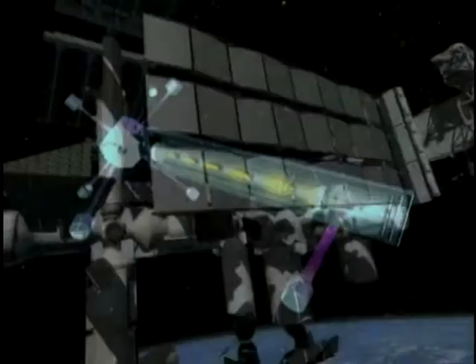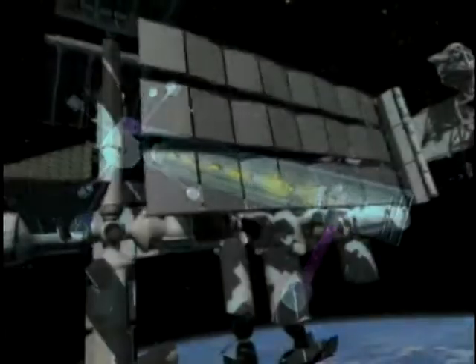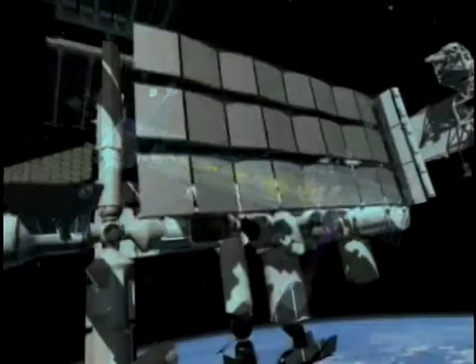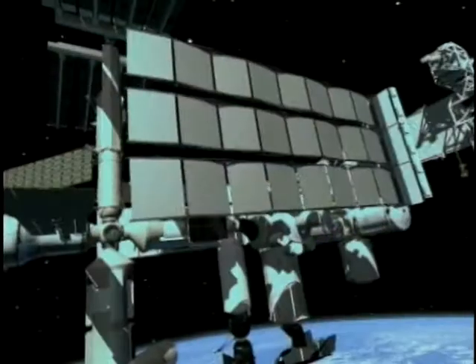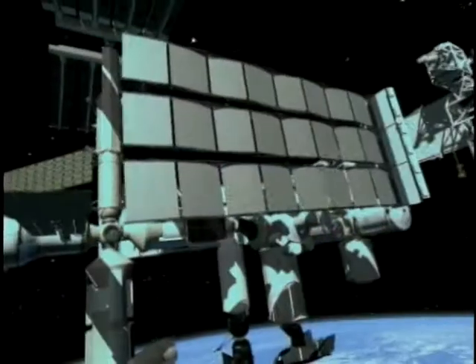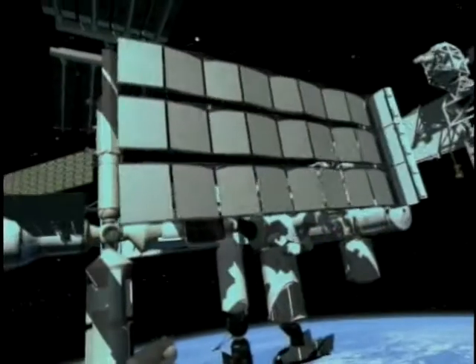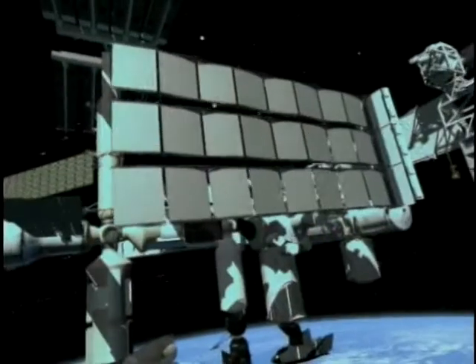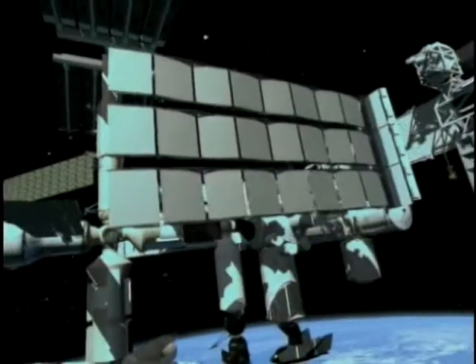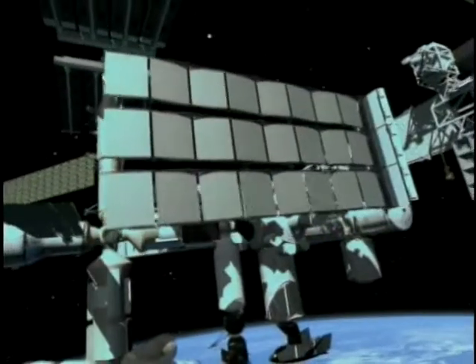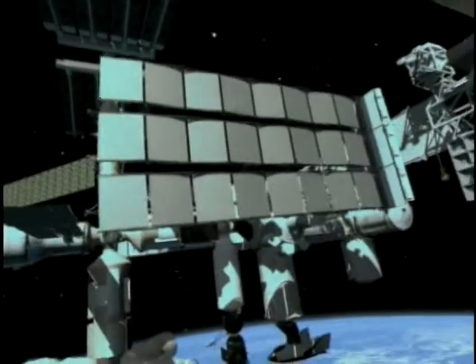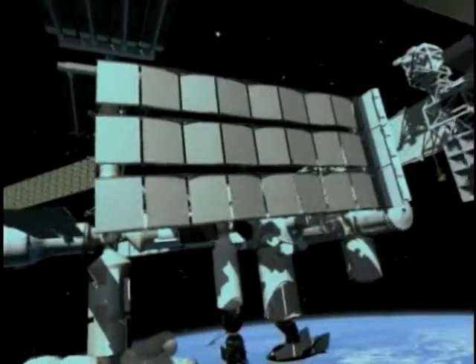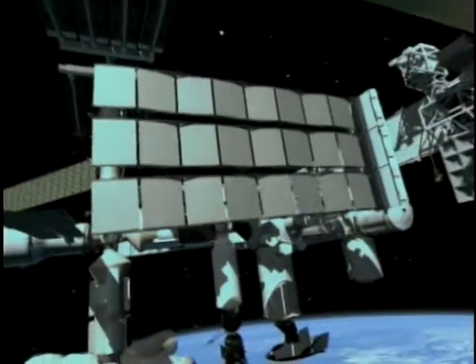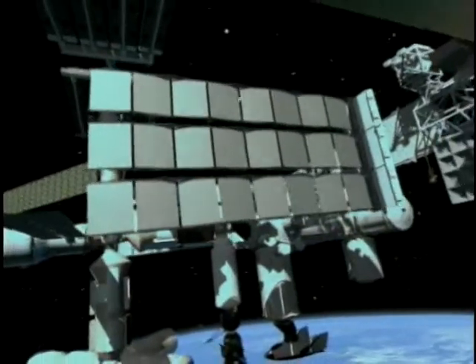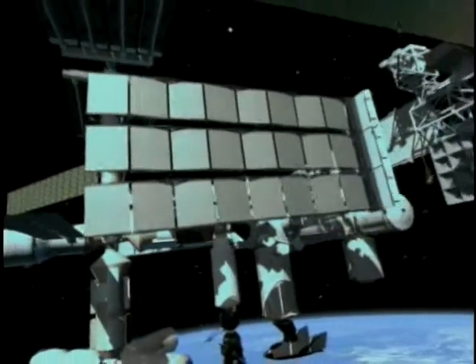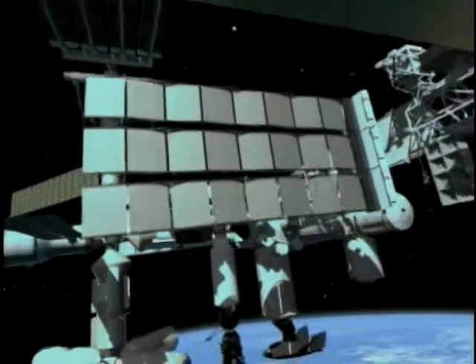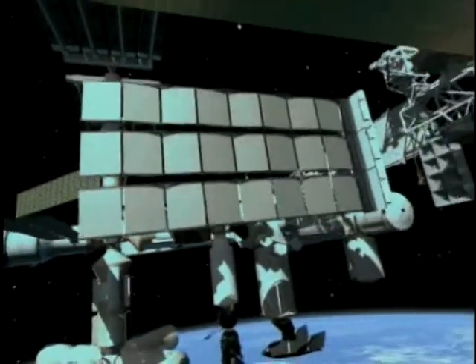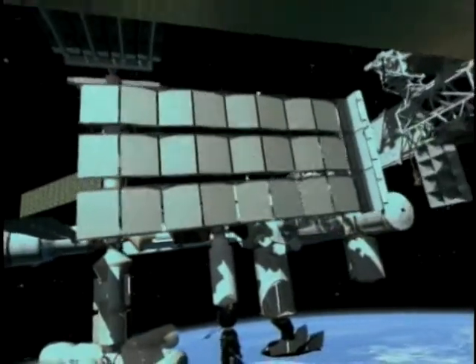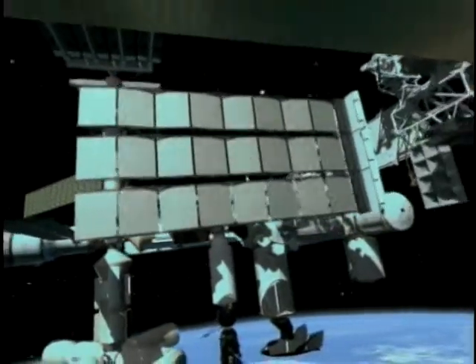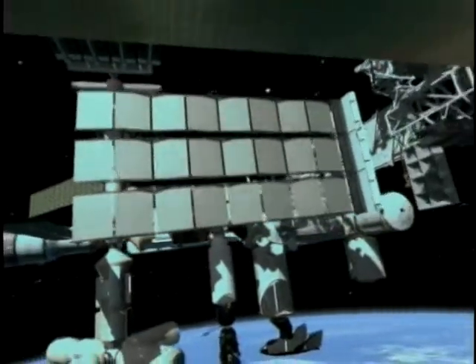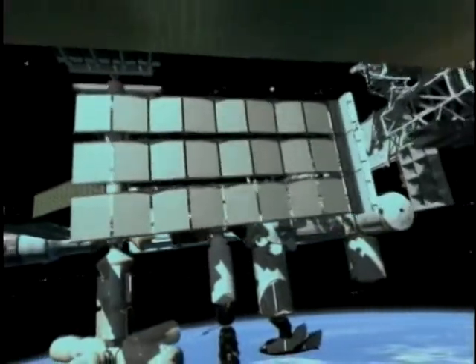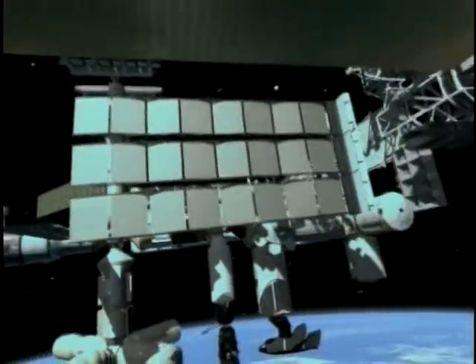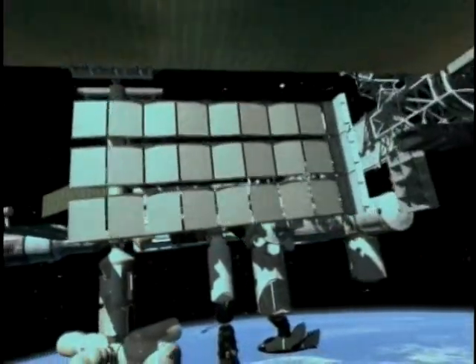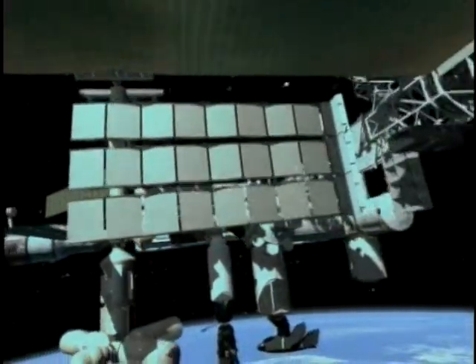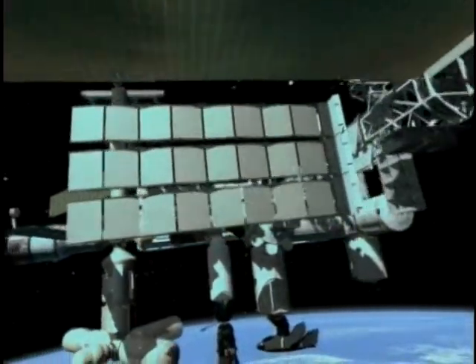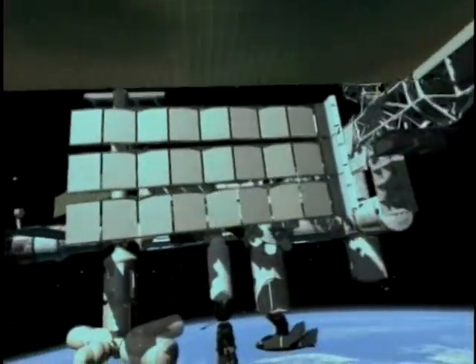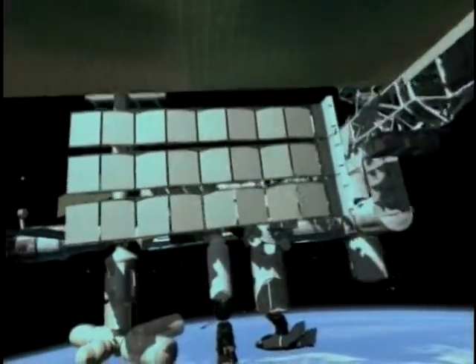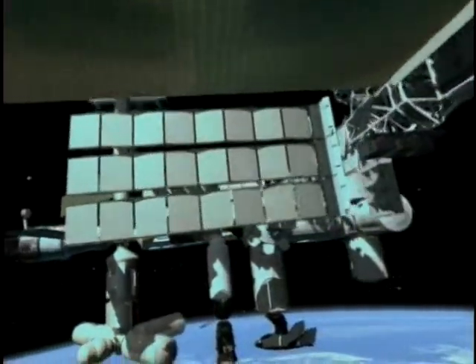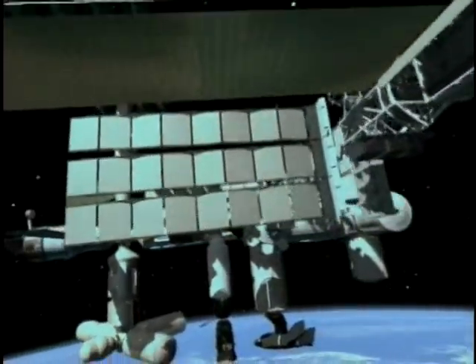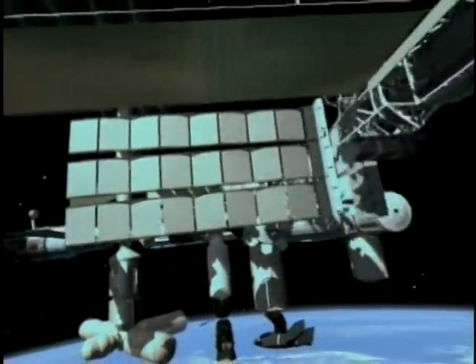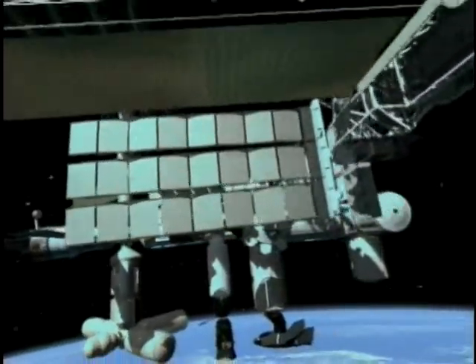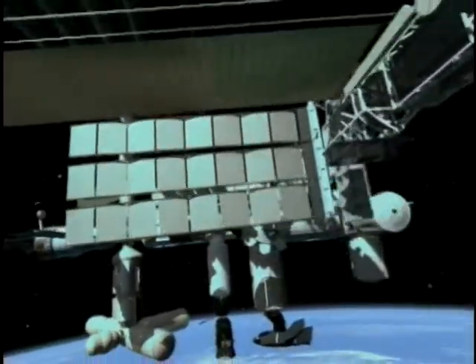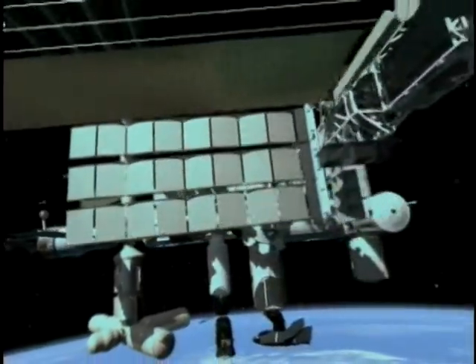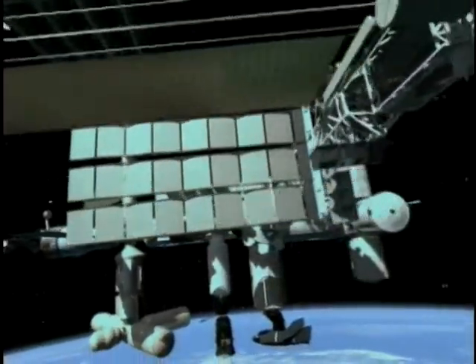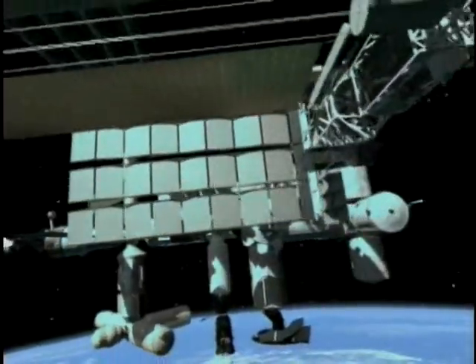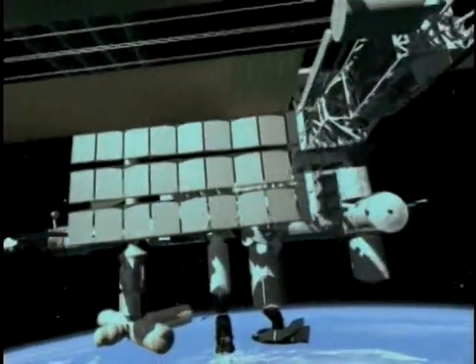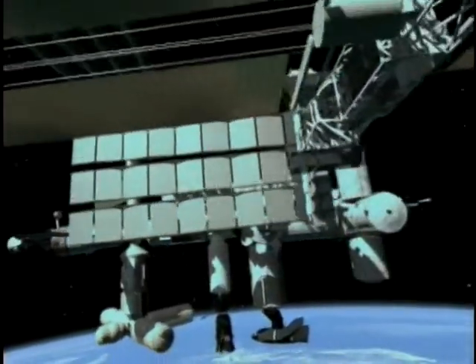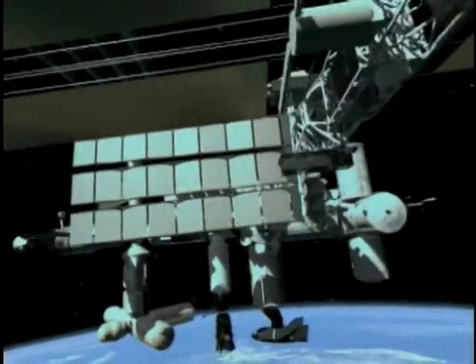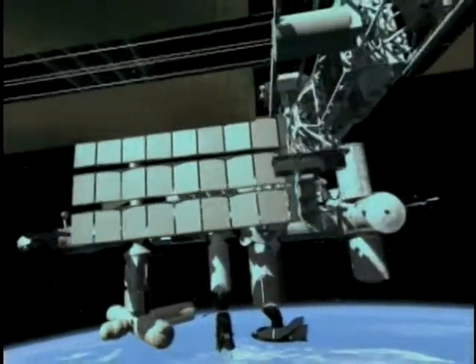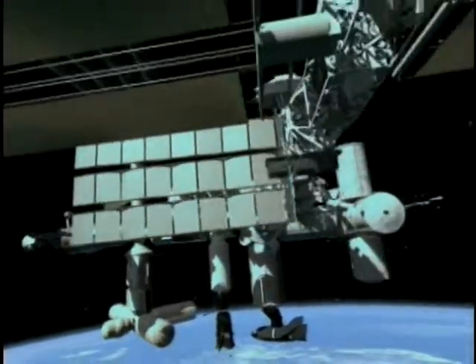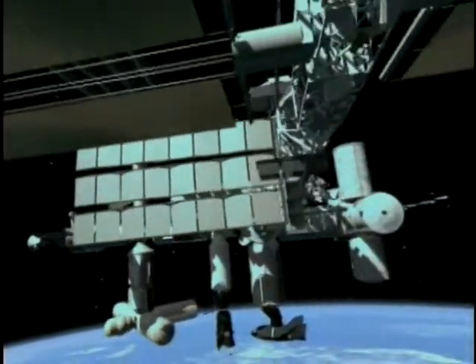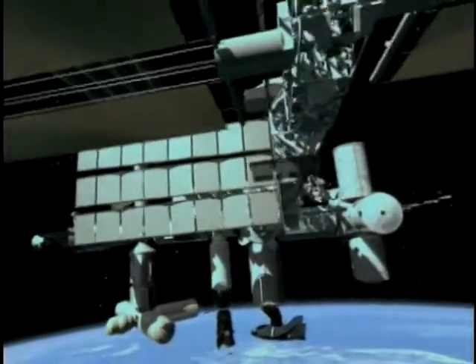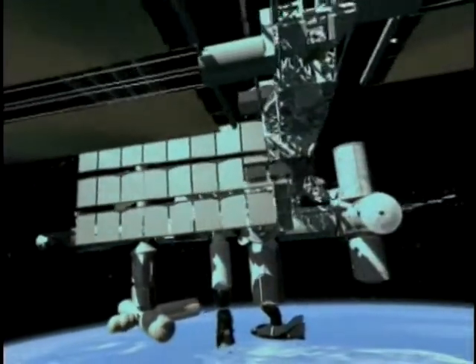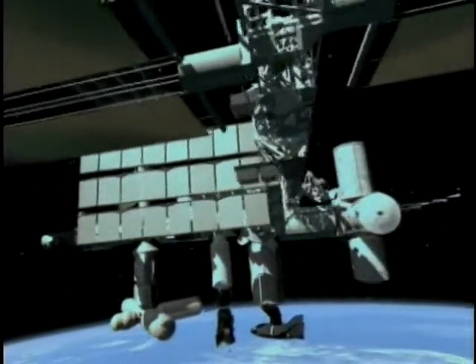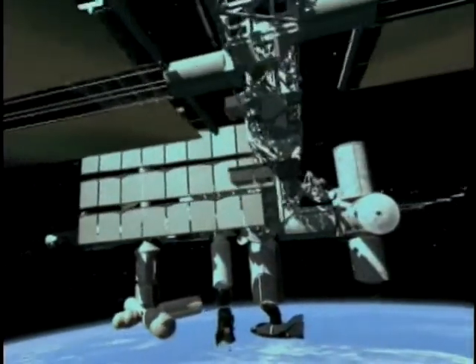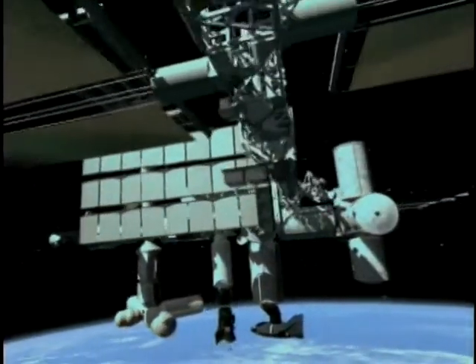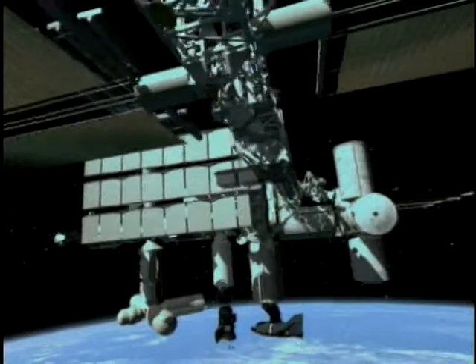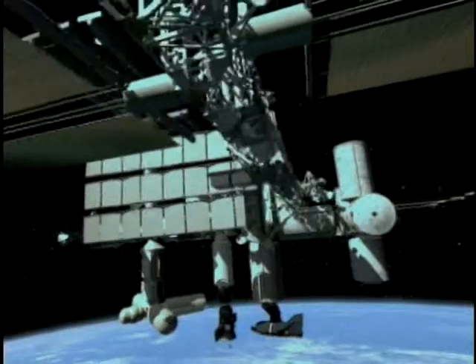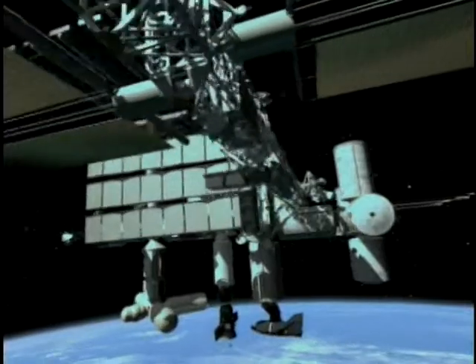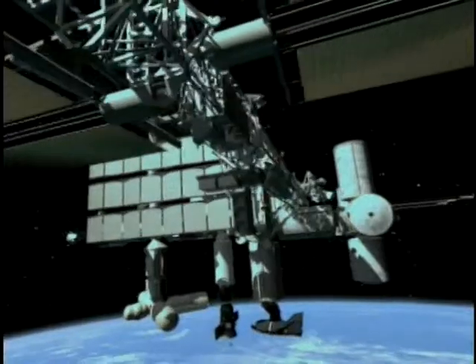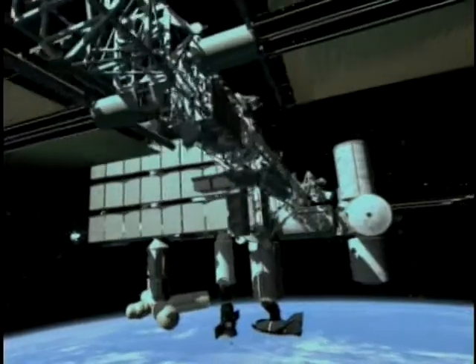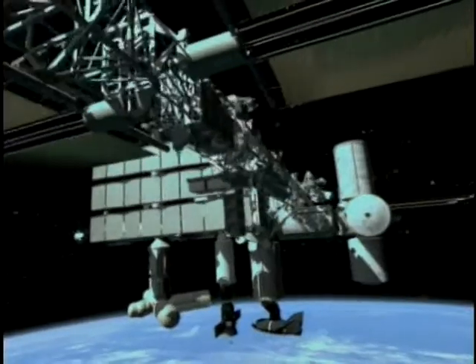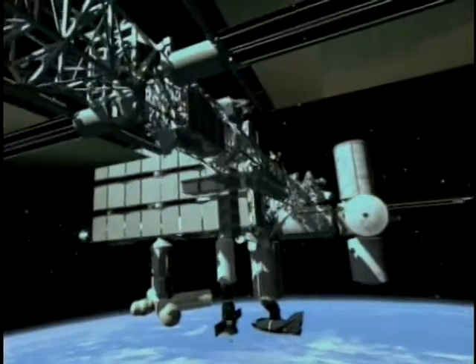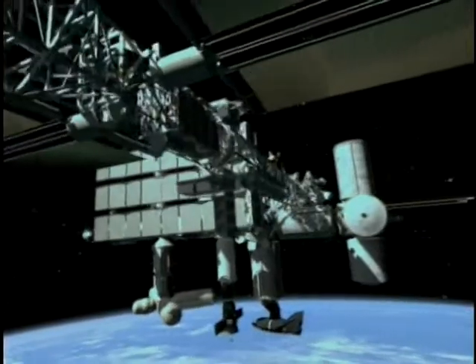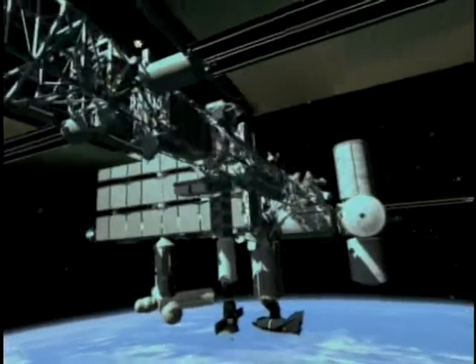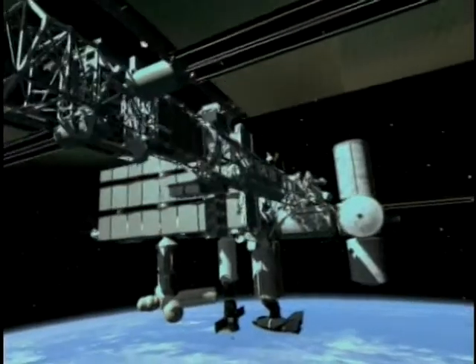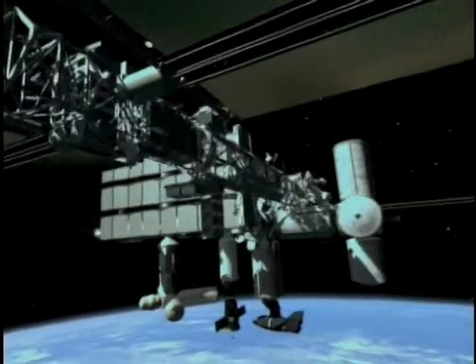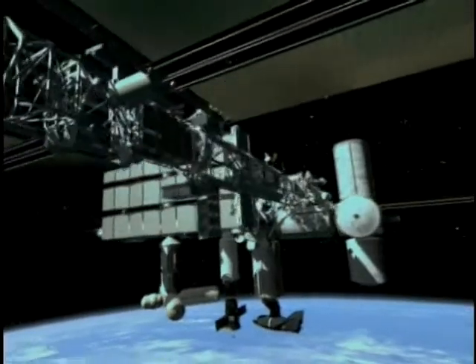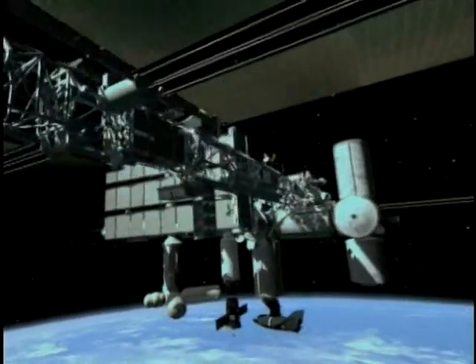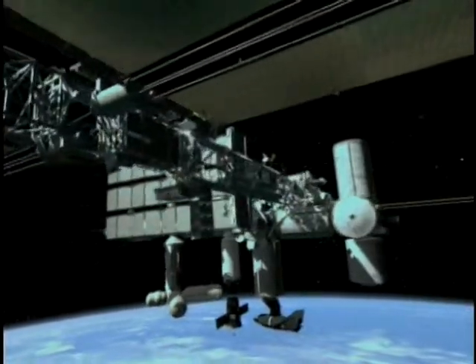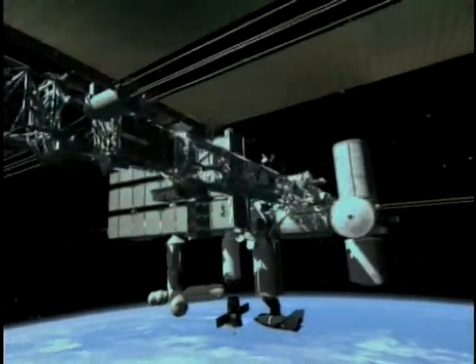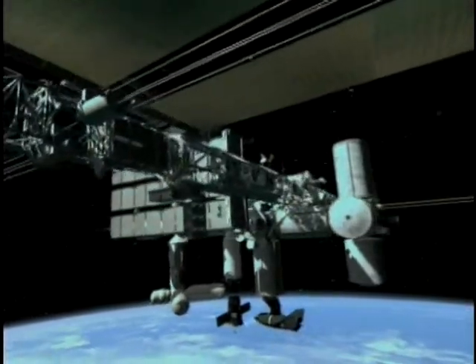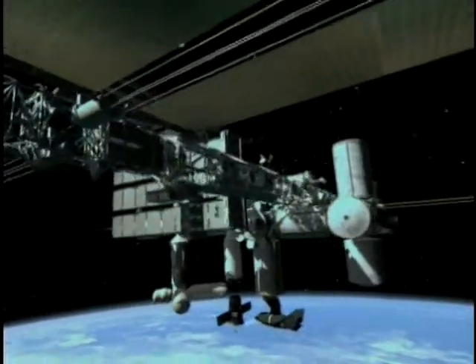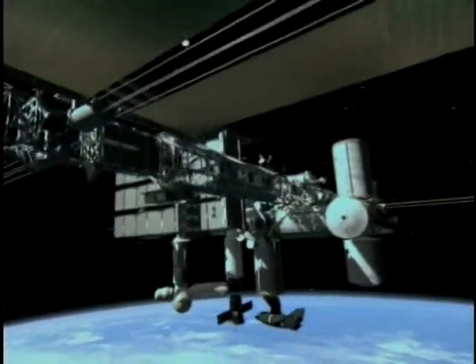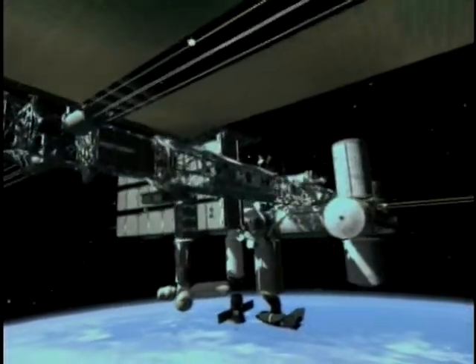NASA plans to install a laser-cooled atomic clock on the International Space Station. This will lead to even better navigation in space.